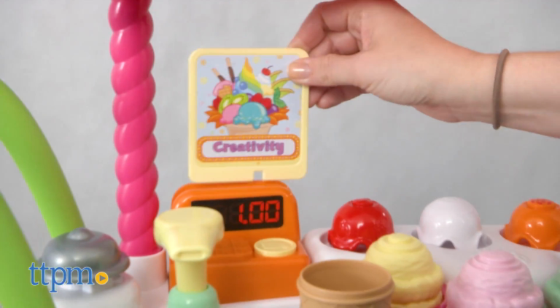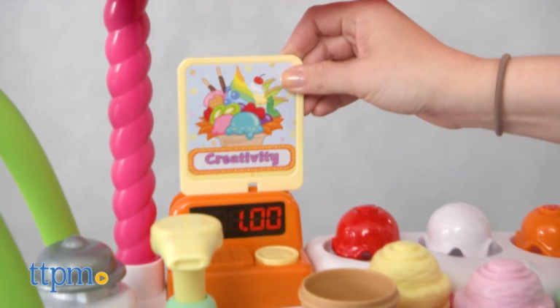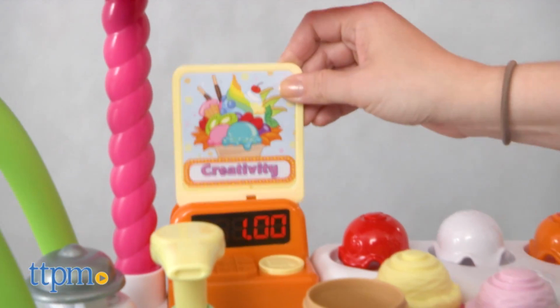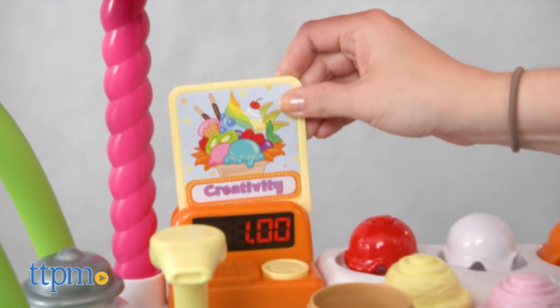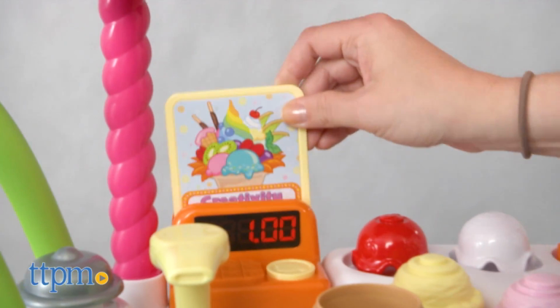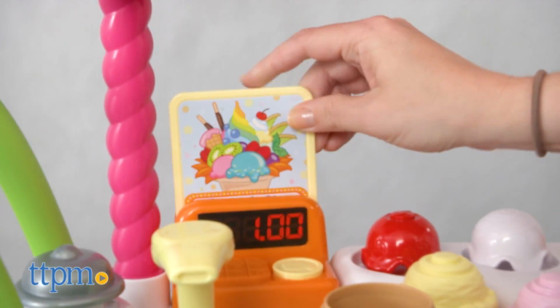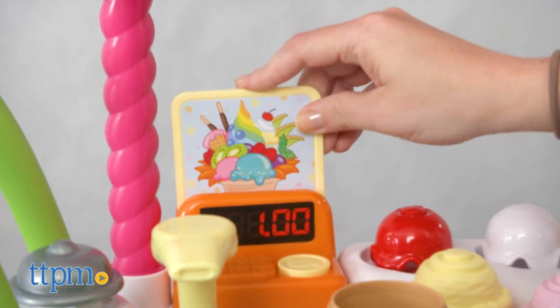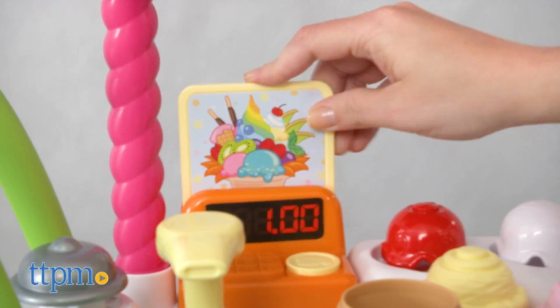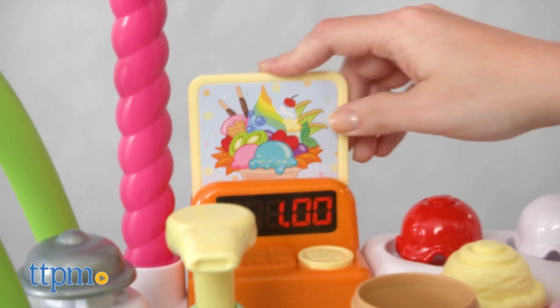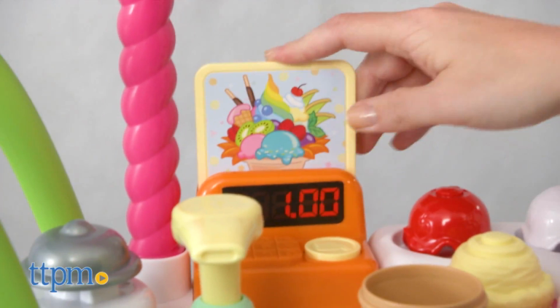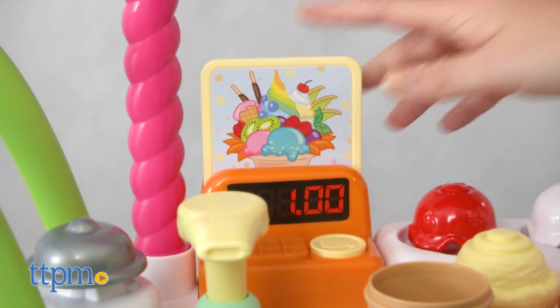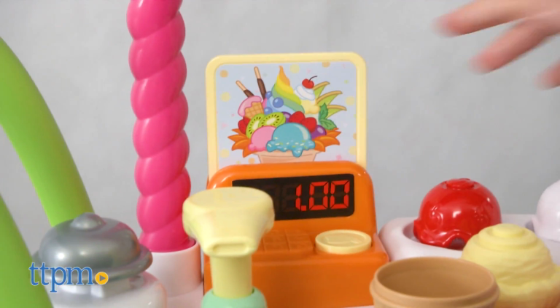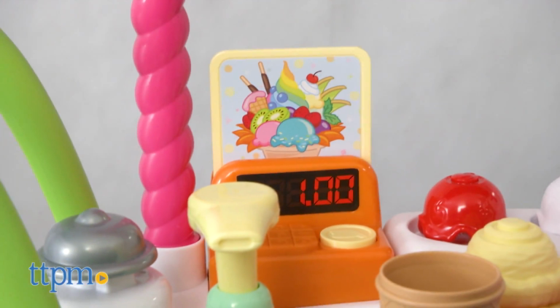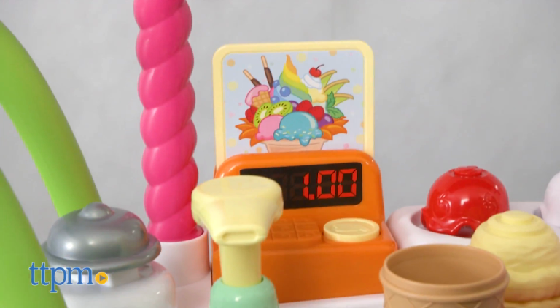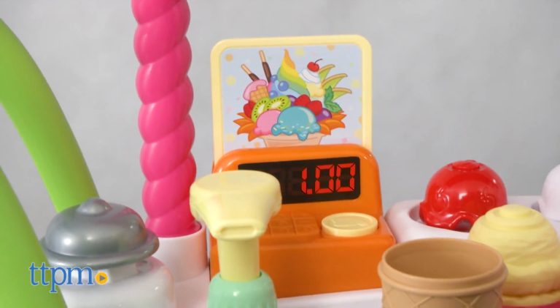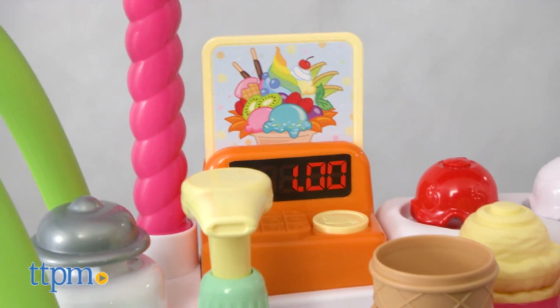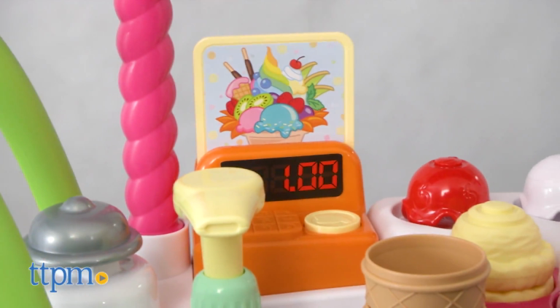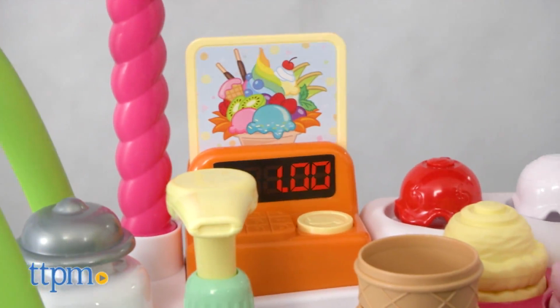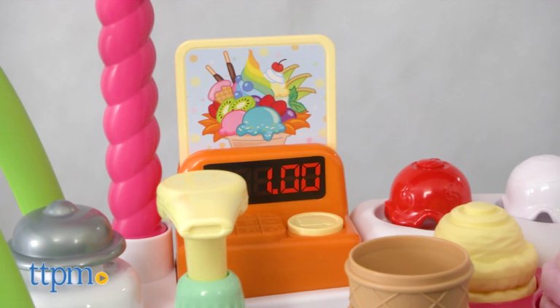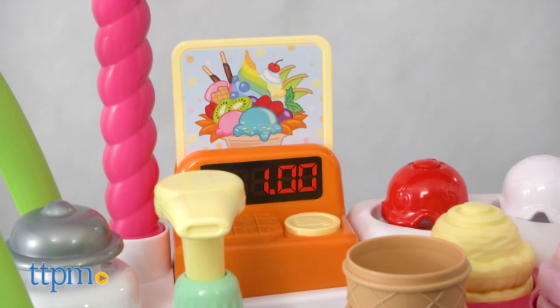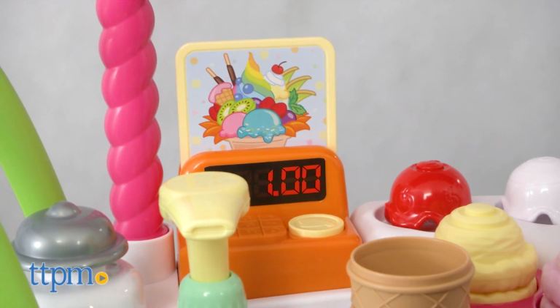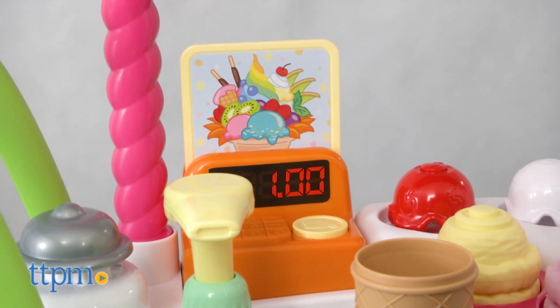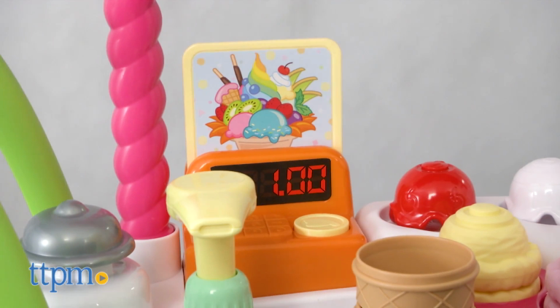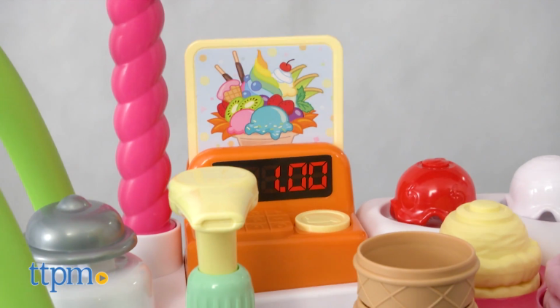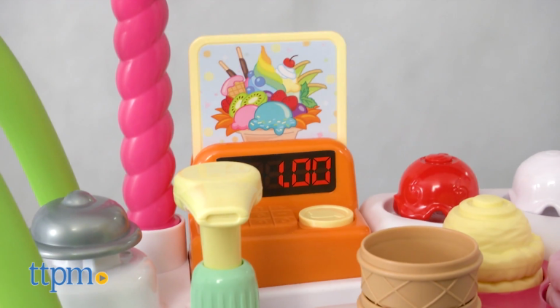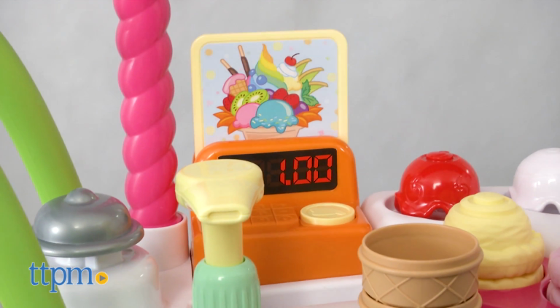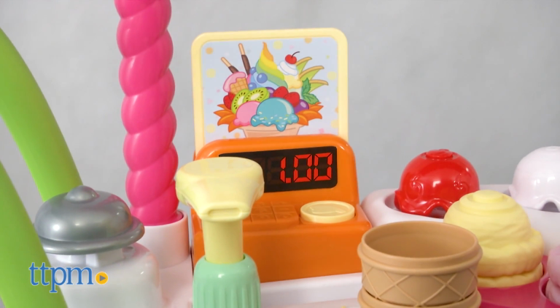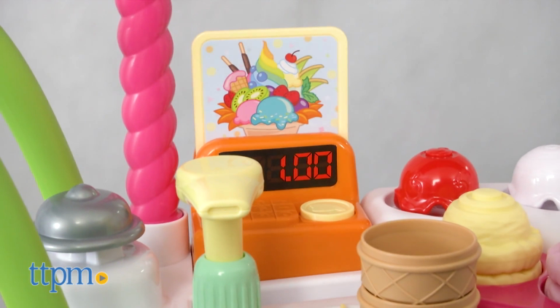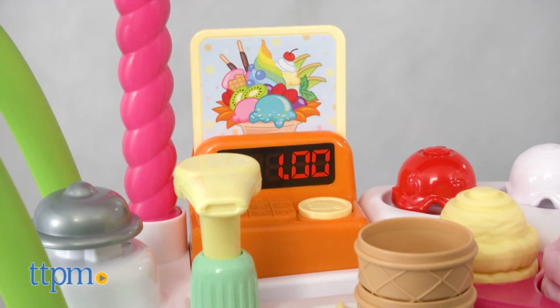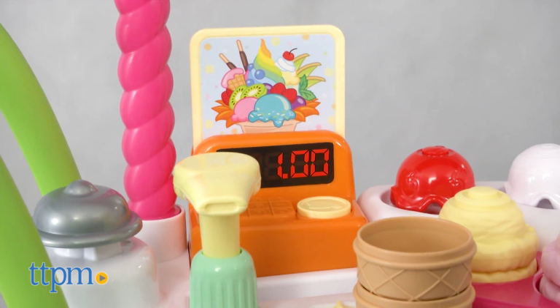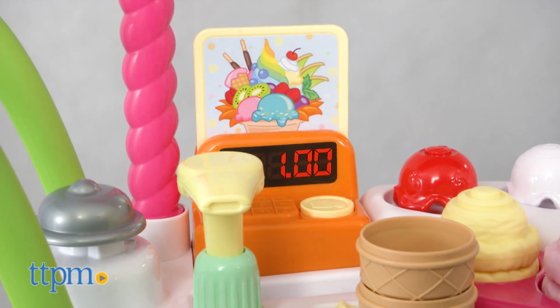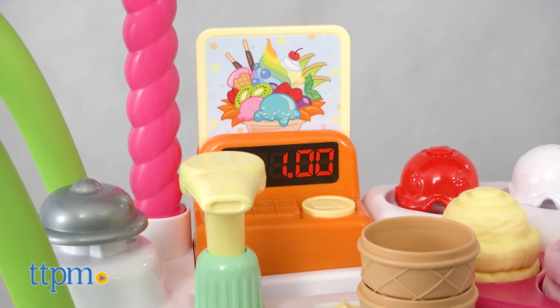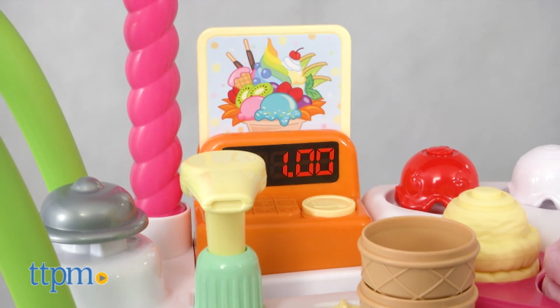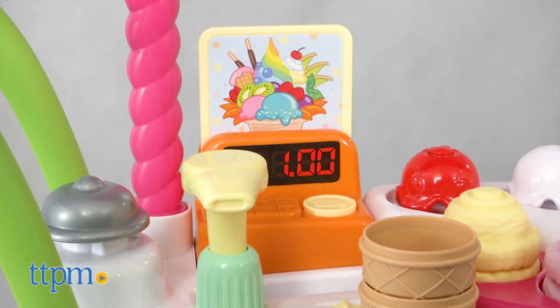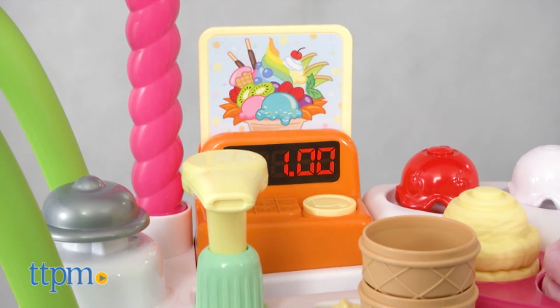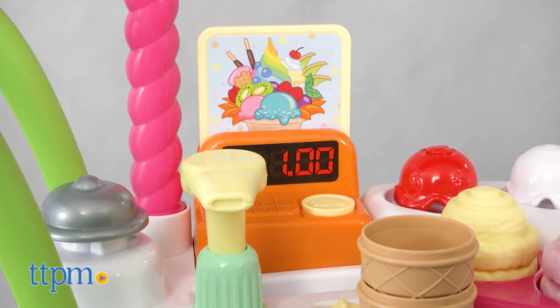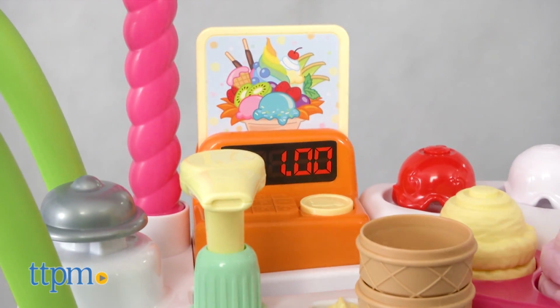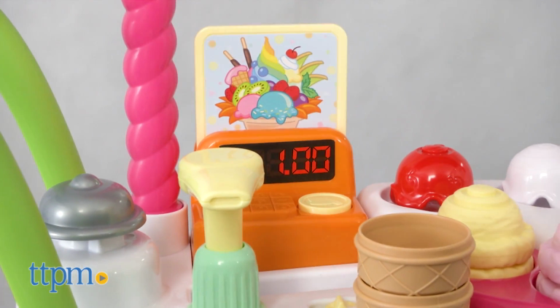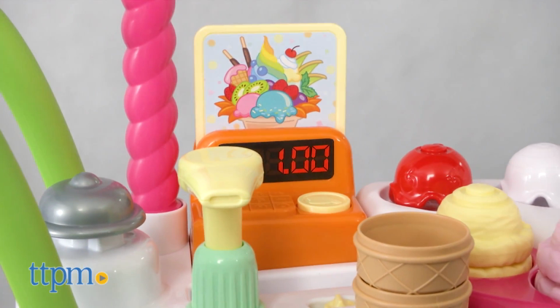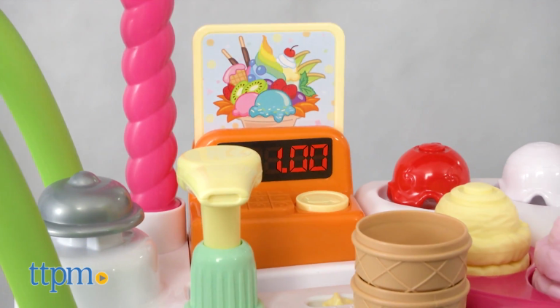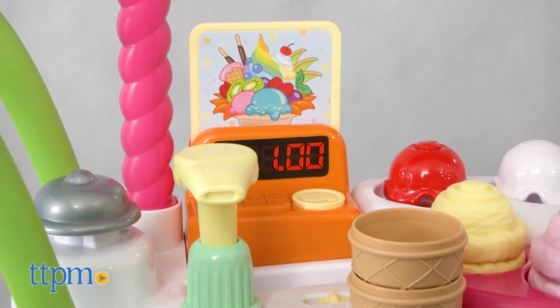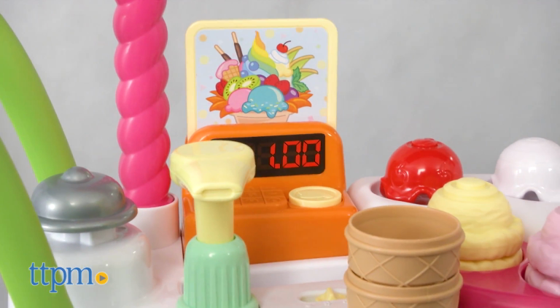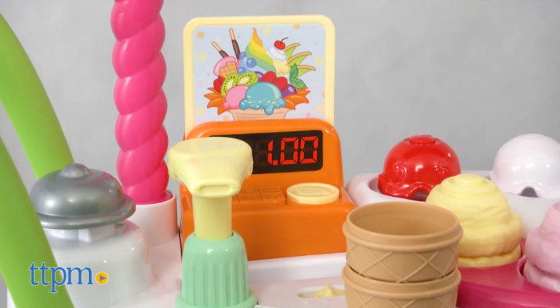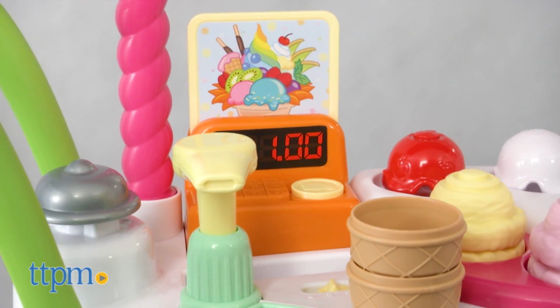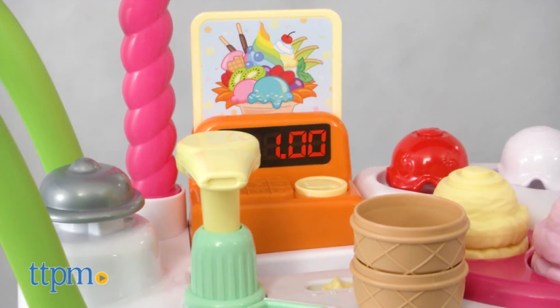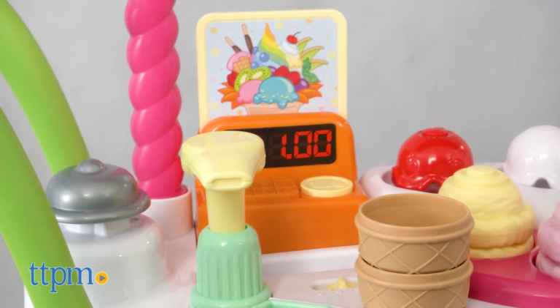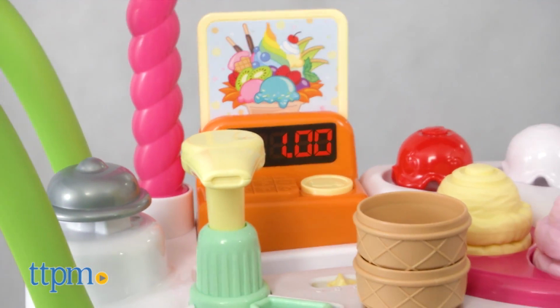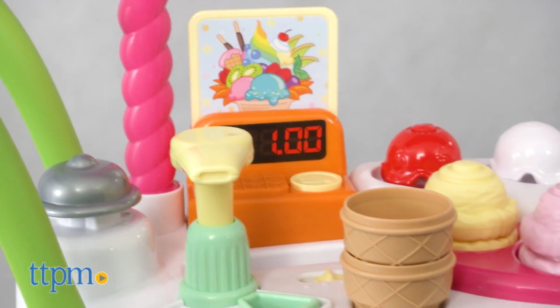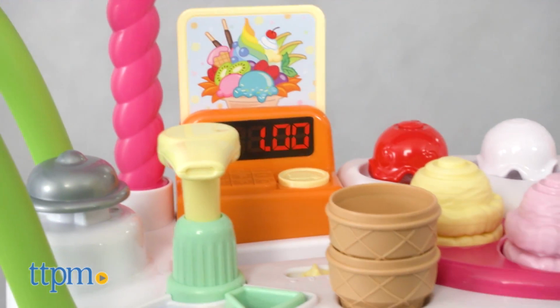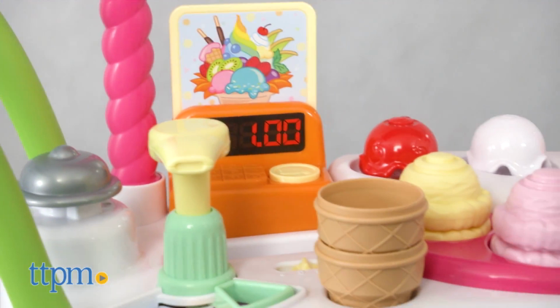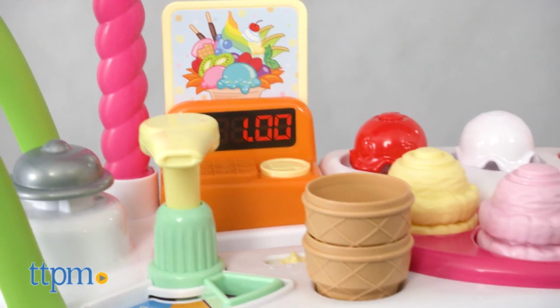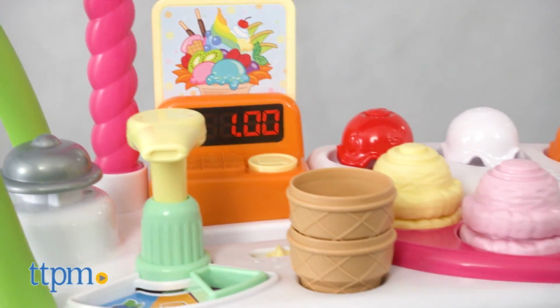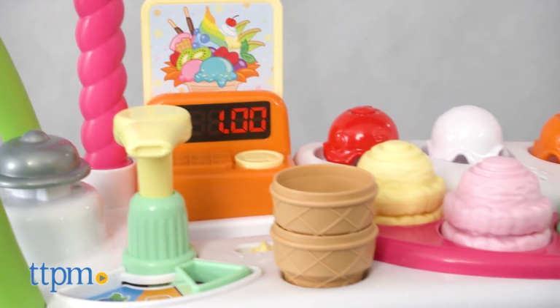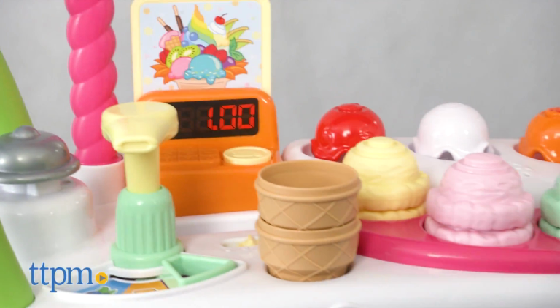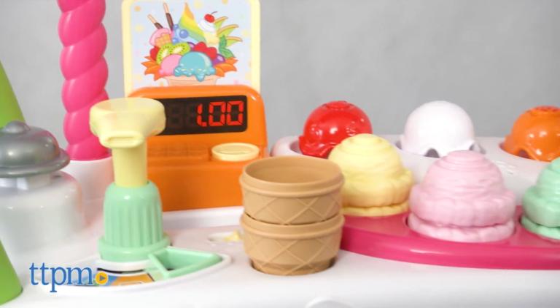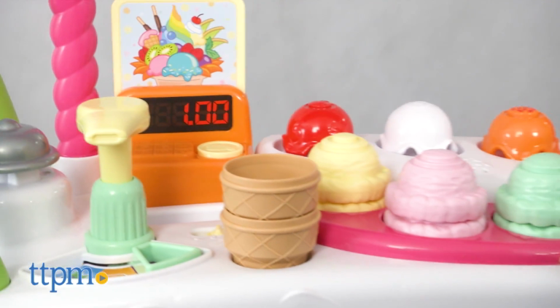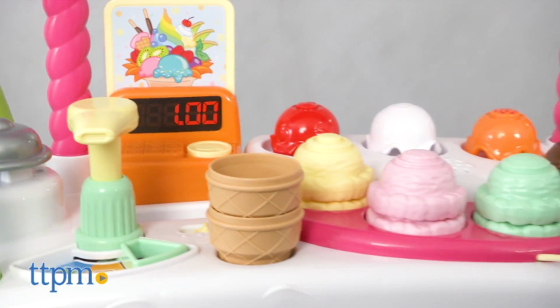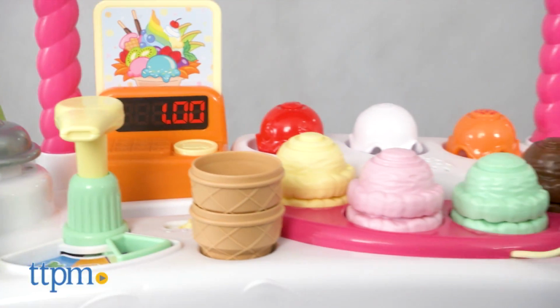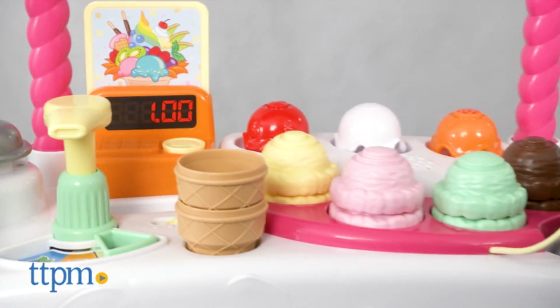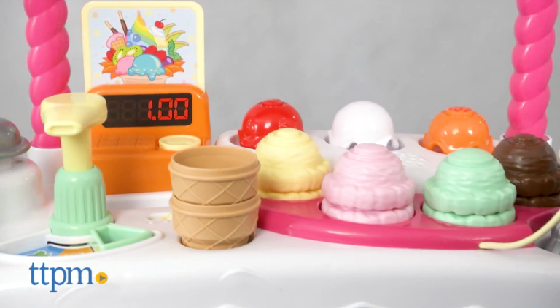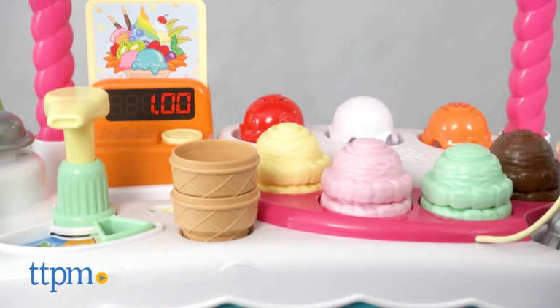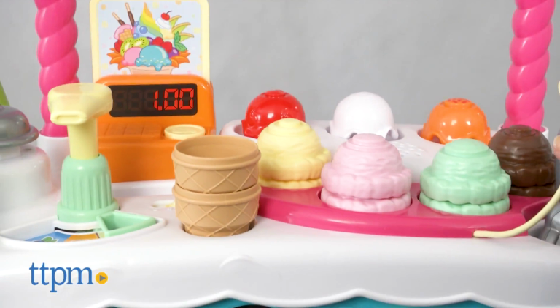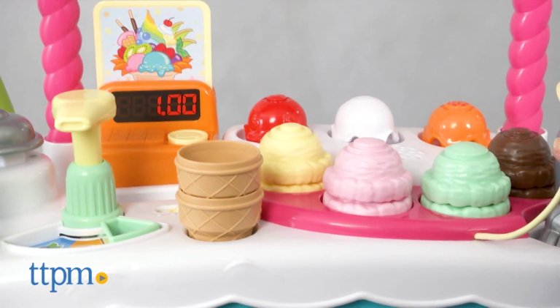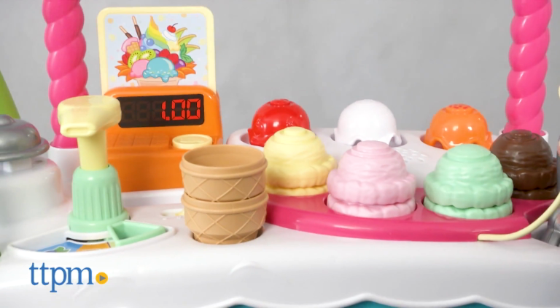The toy comes with three AA batteries, but those power the in-store demo features, so we recommend that you replace them before you play for best results.